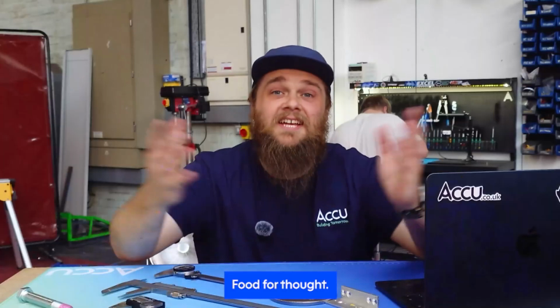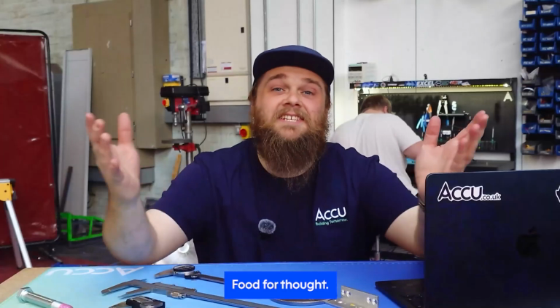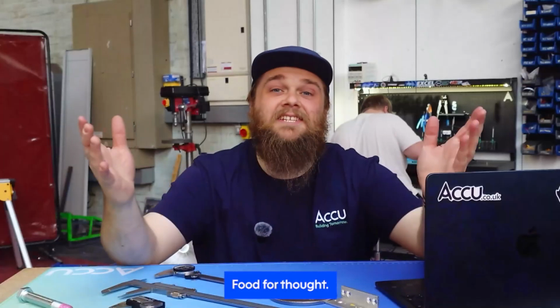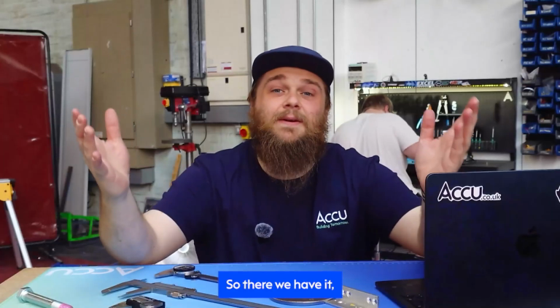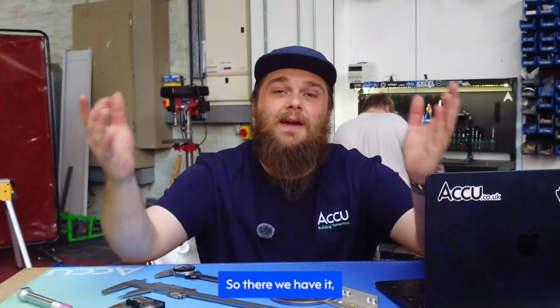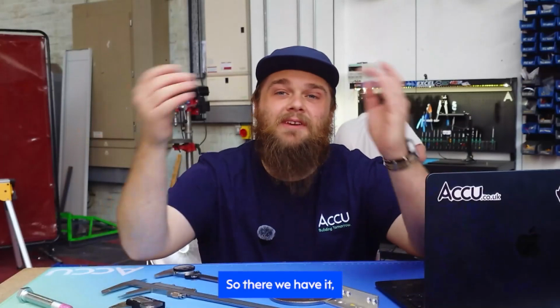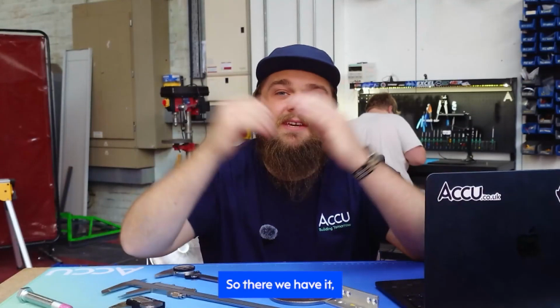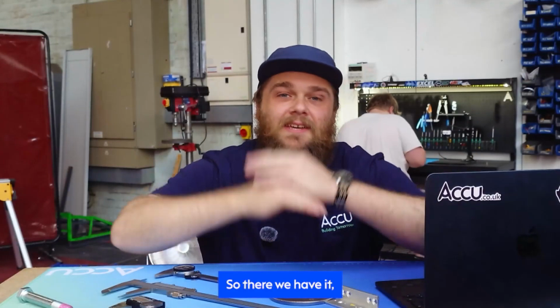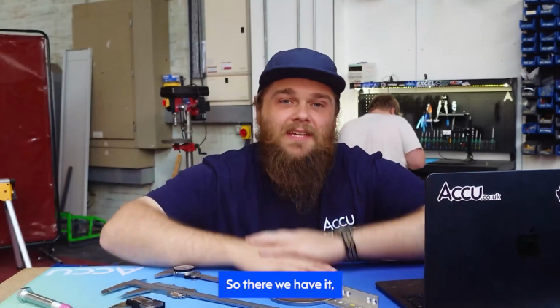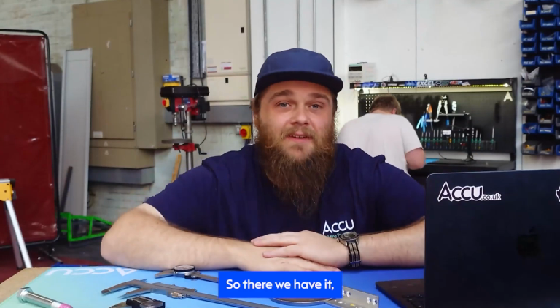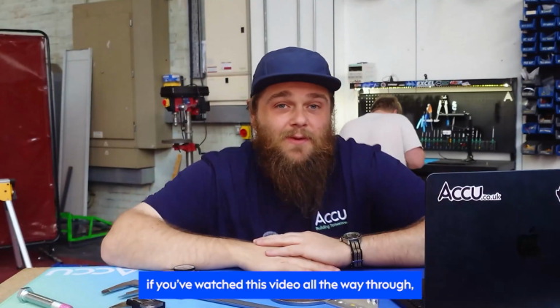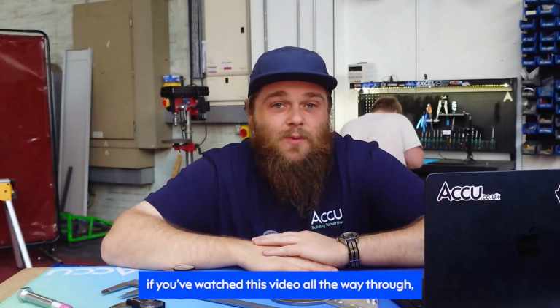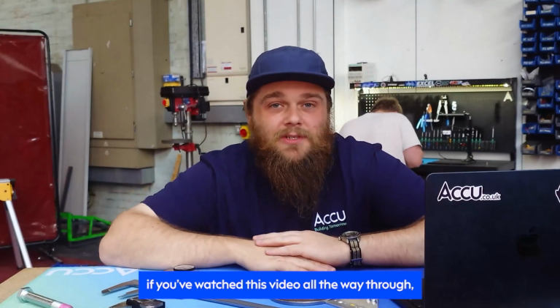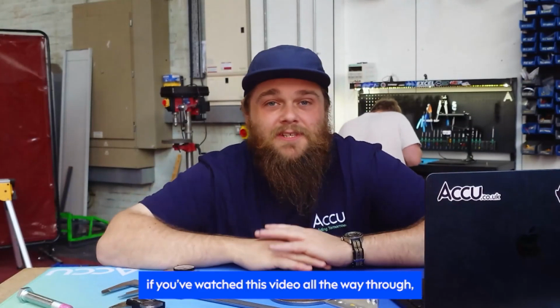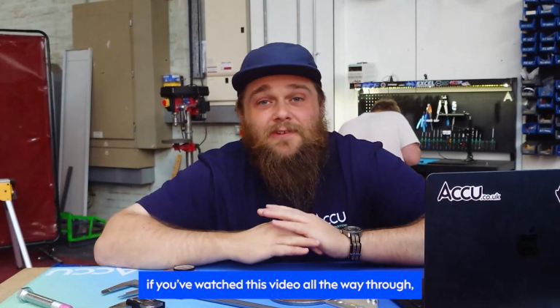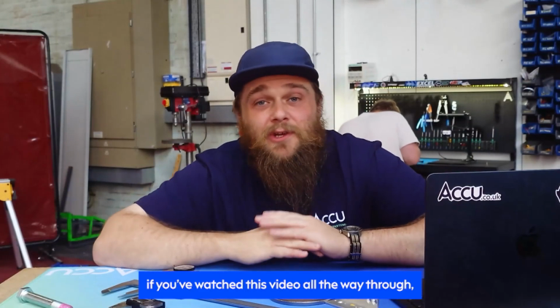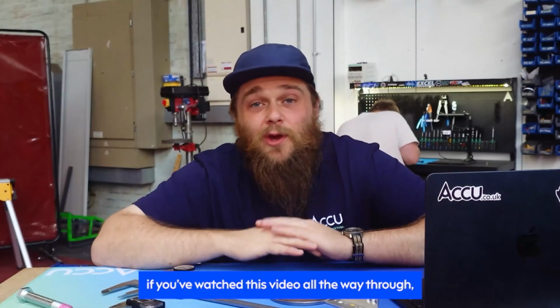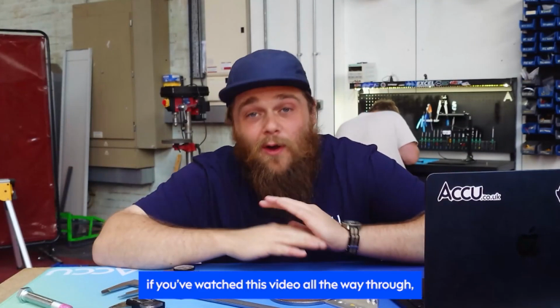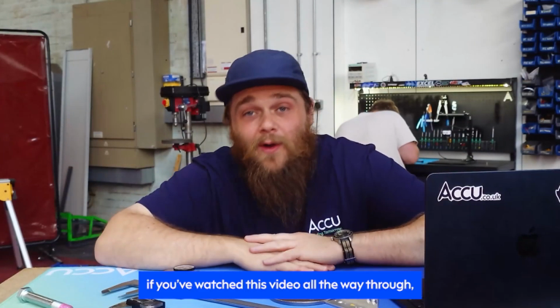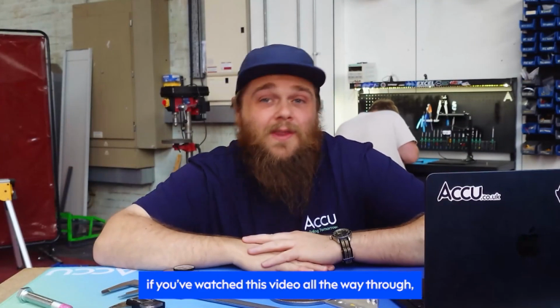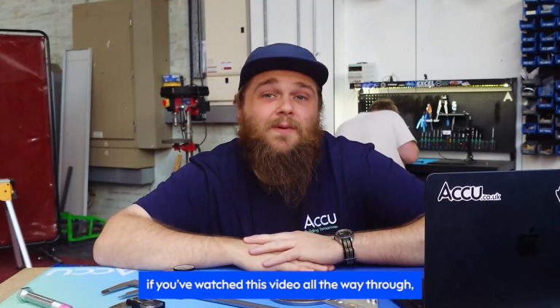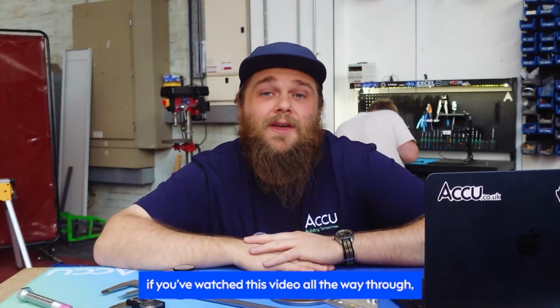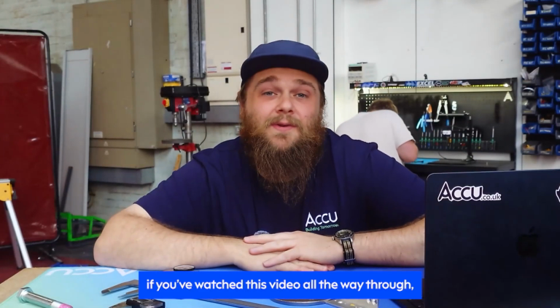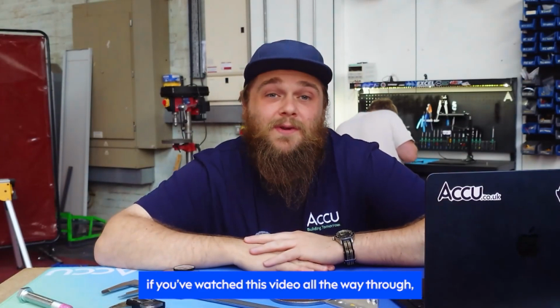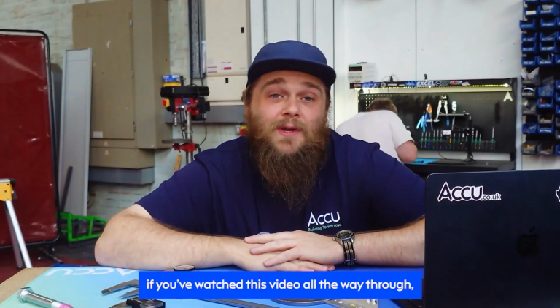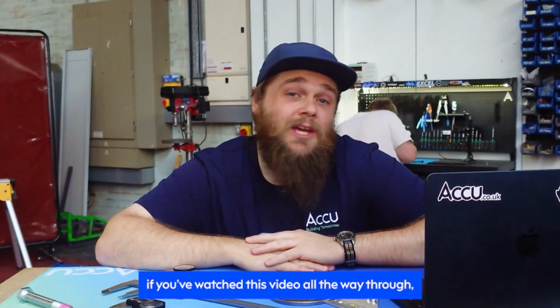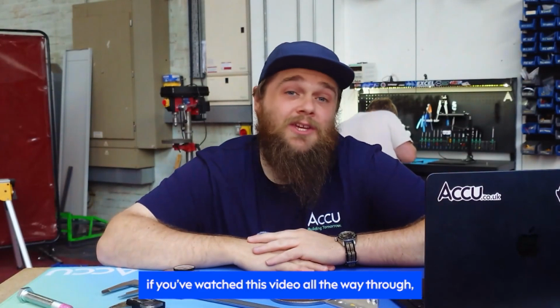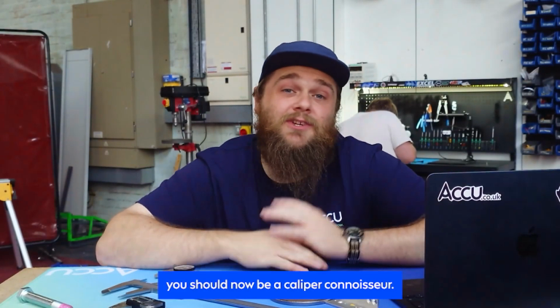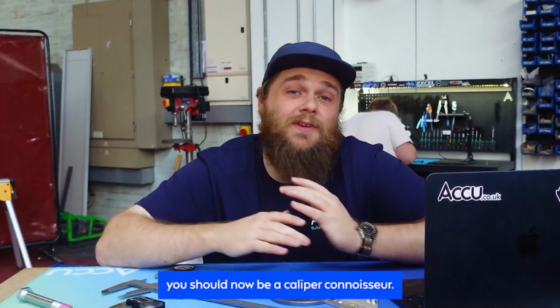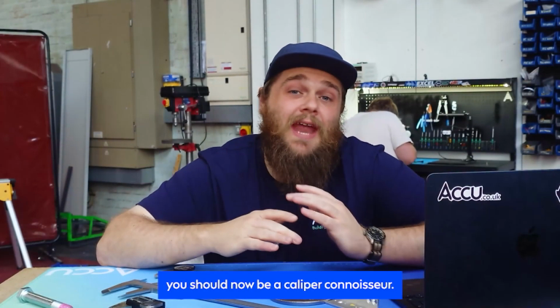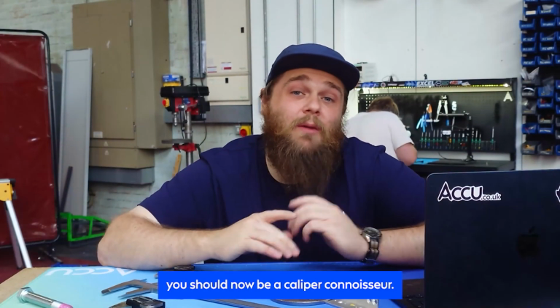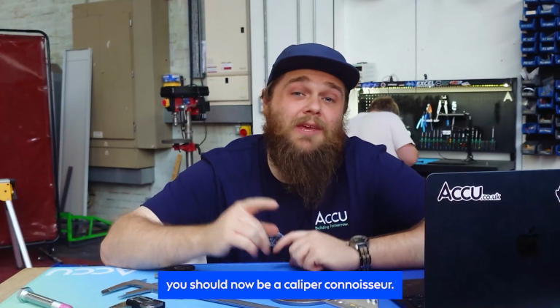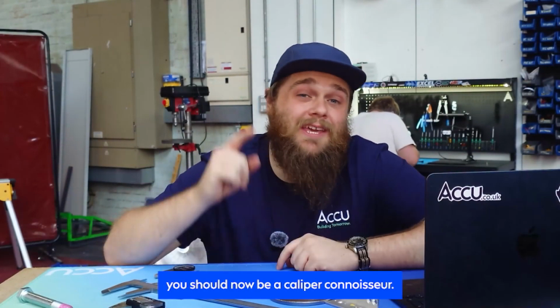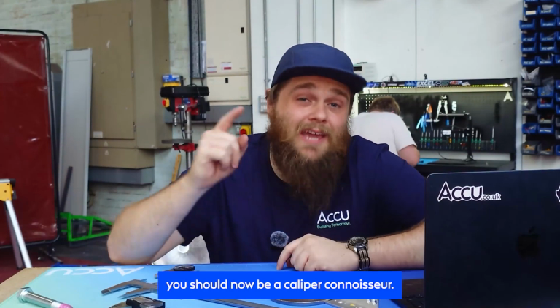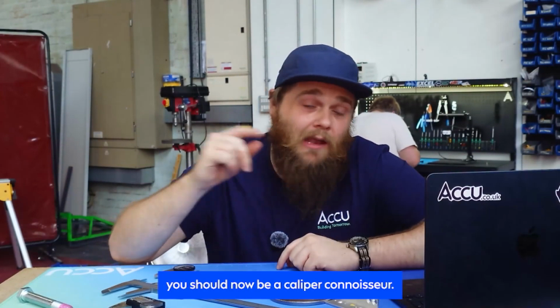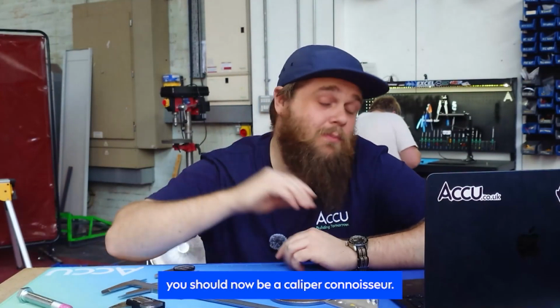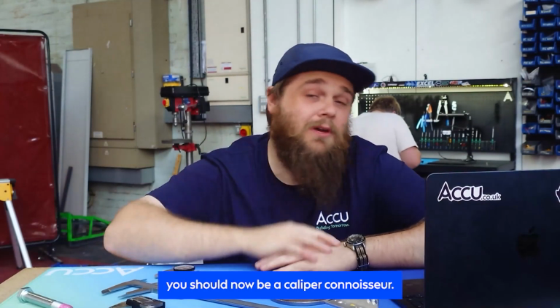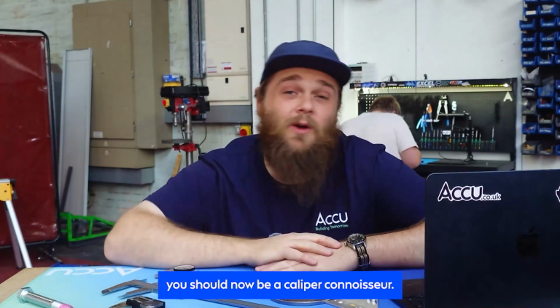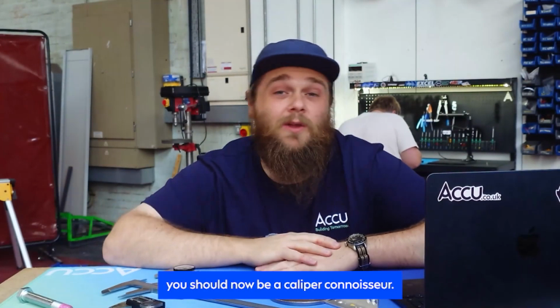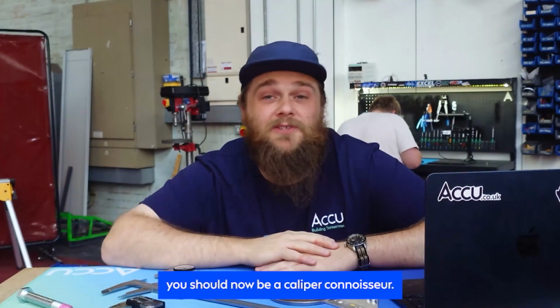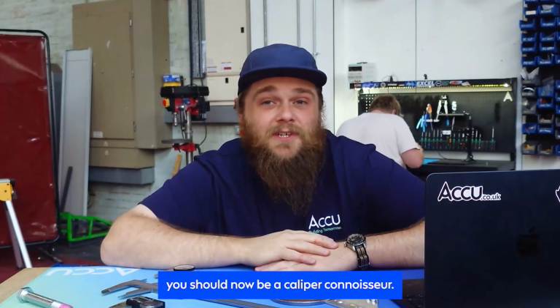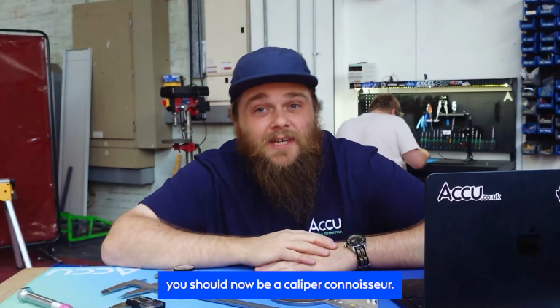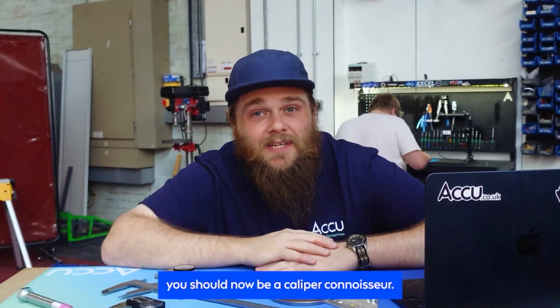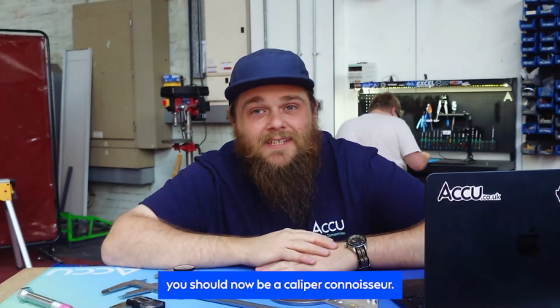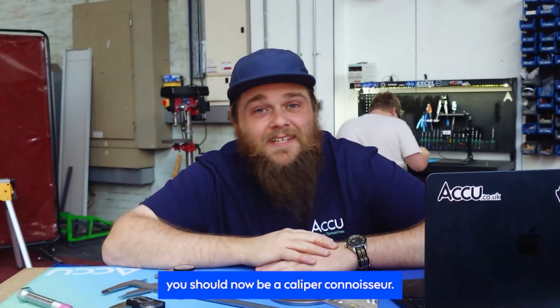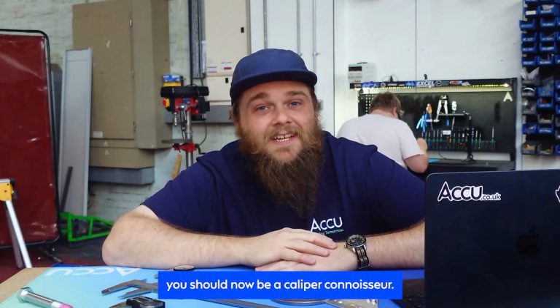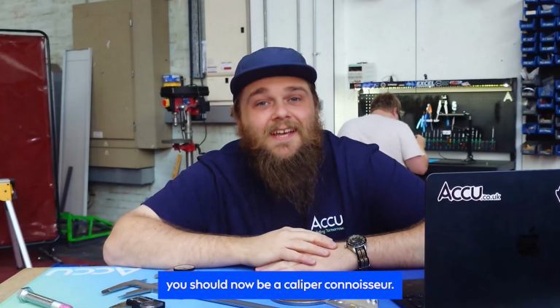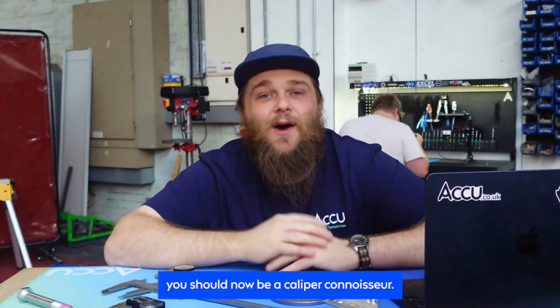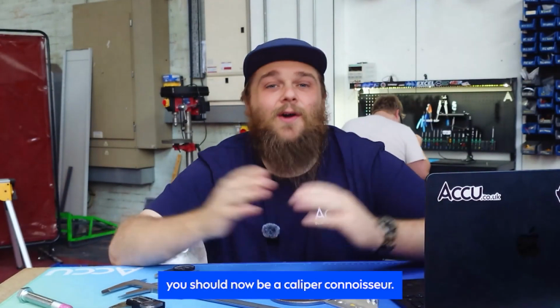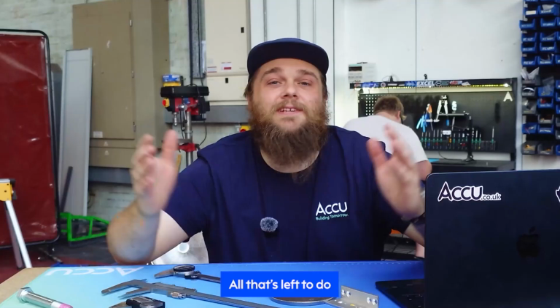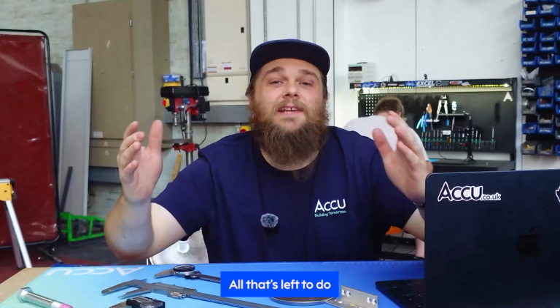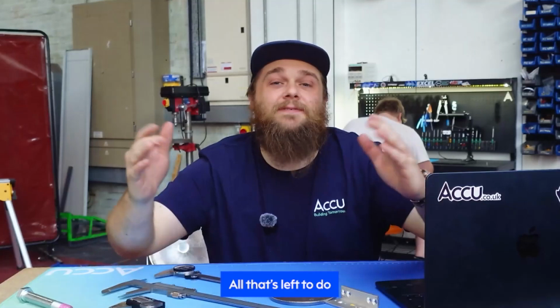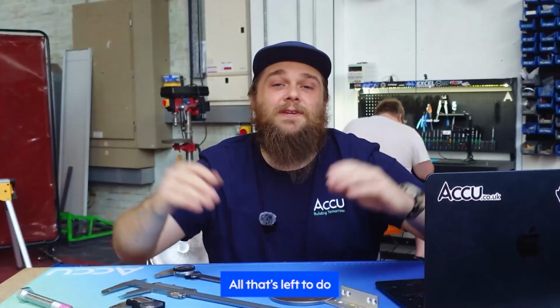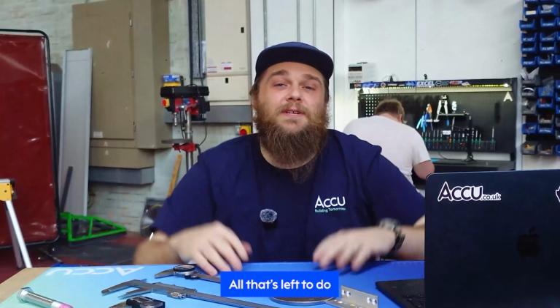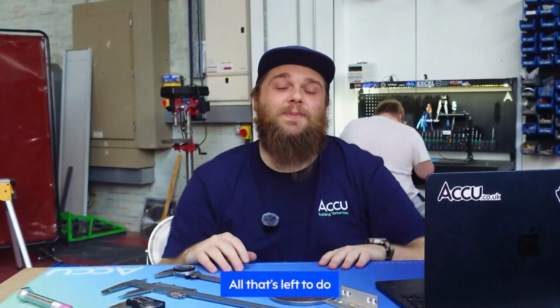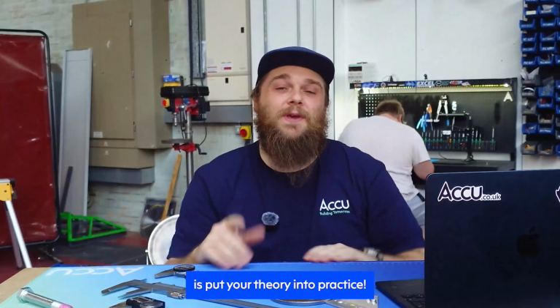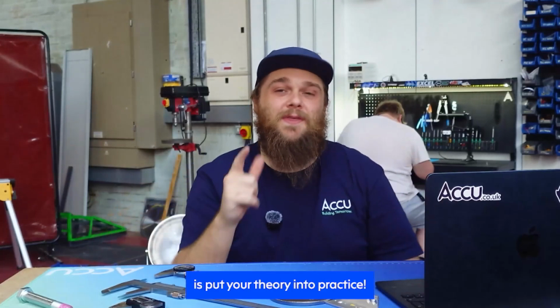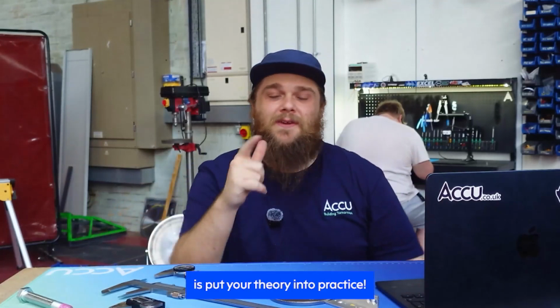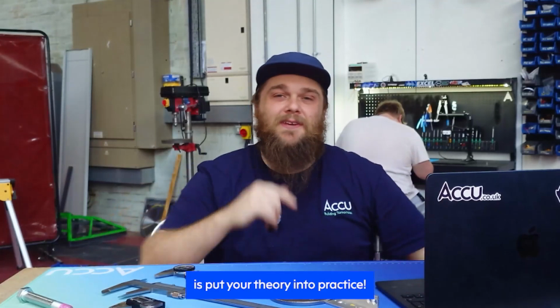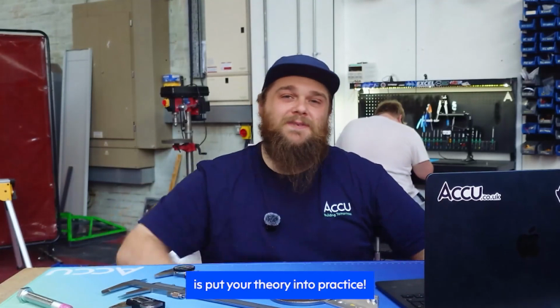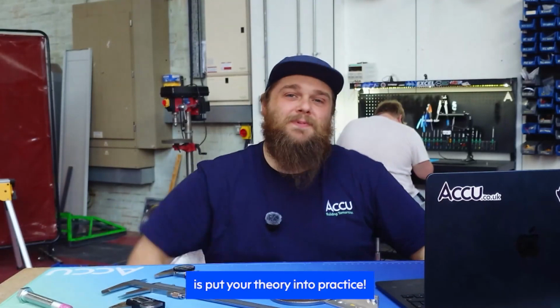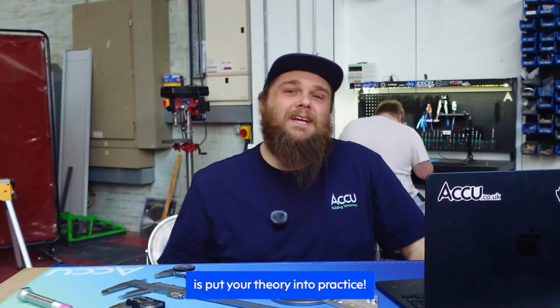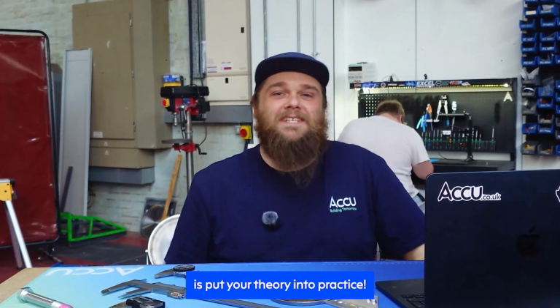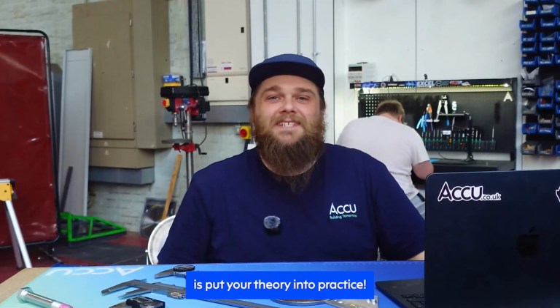So there we have it. If you've watched this video all the way through, you should now be a caliper connoisseur. All that's left to do is put your theory into practice.